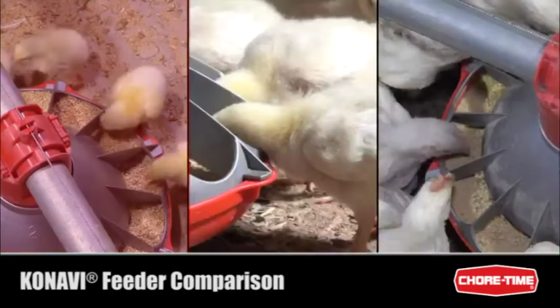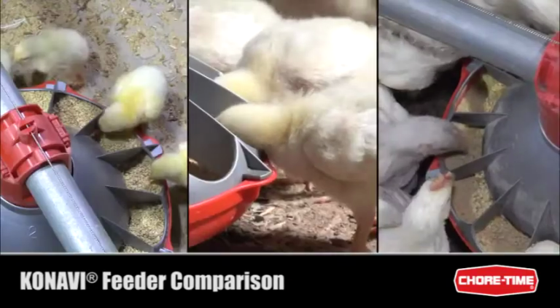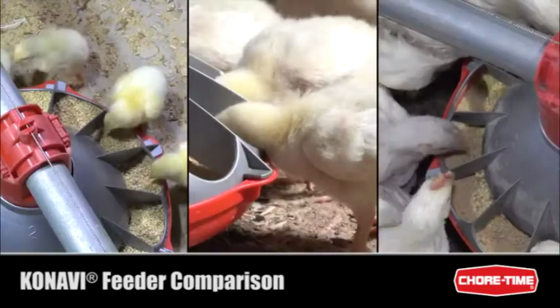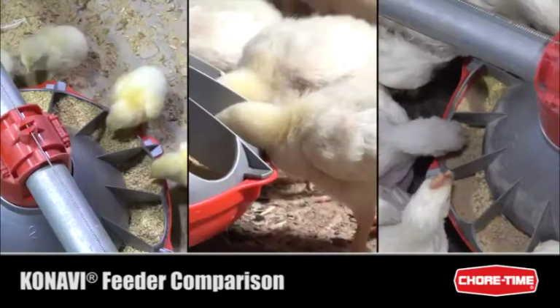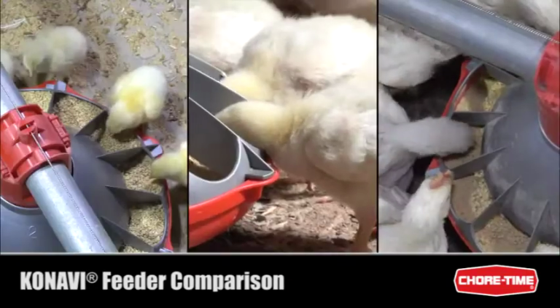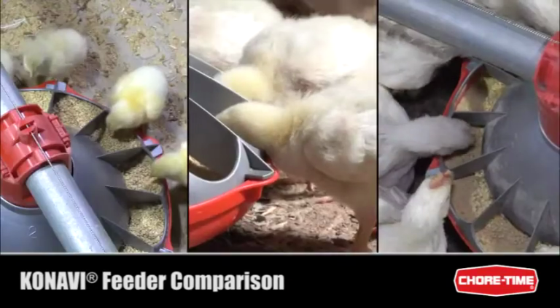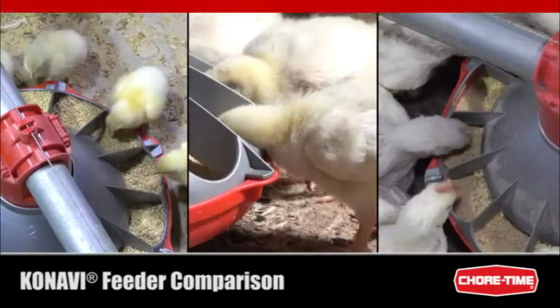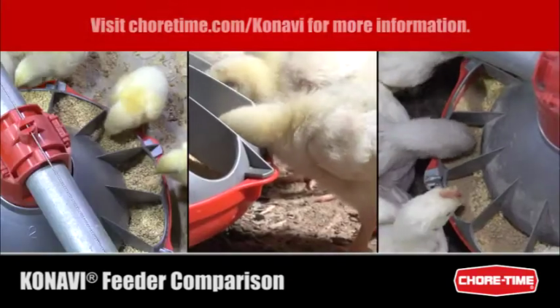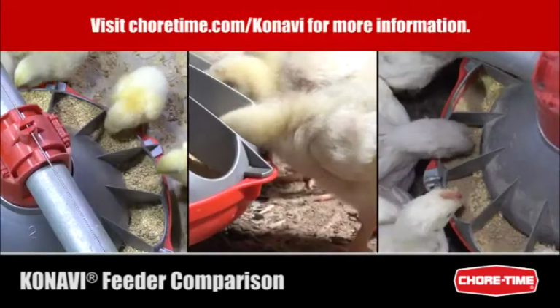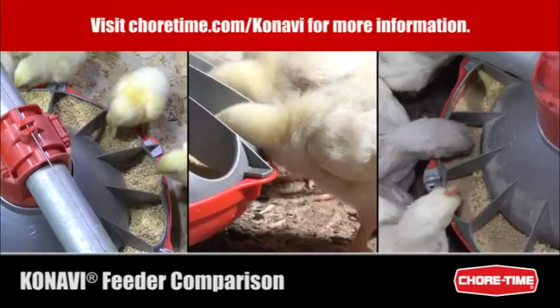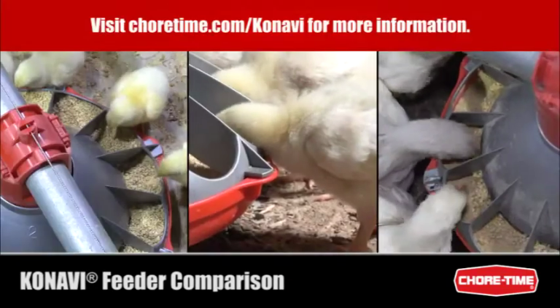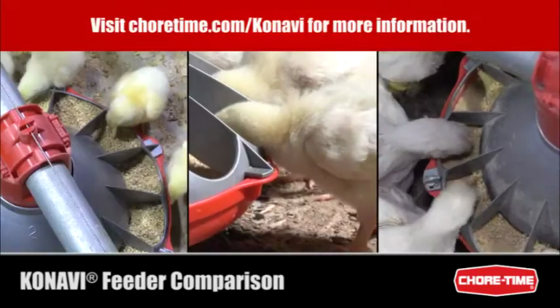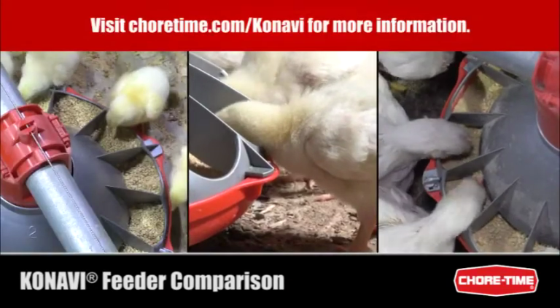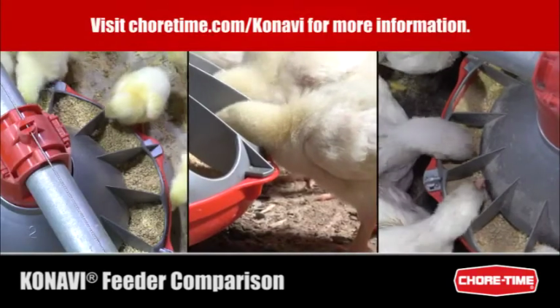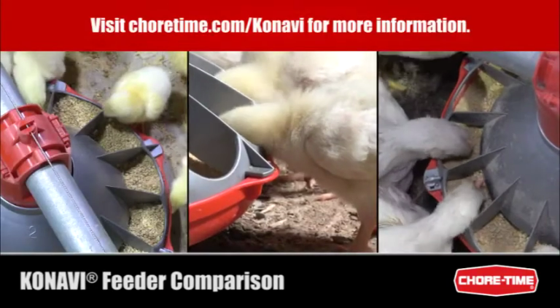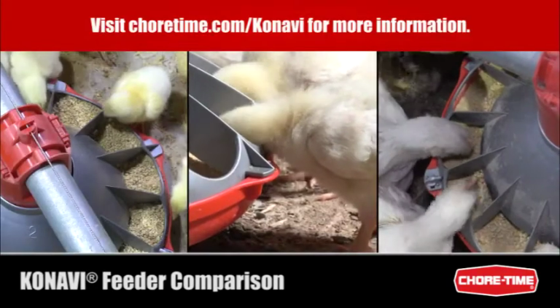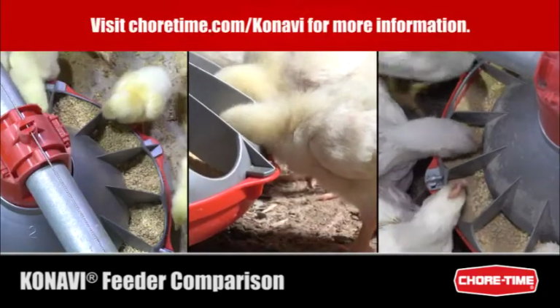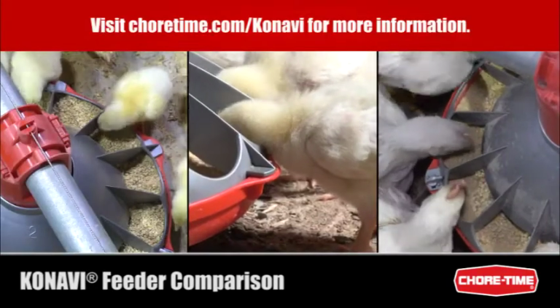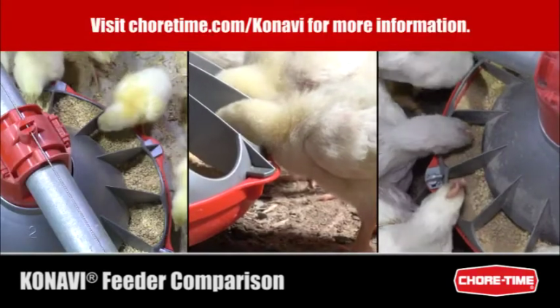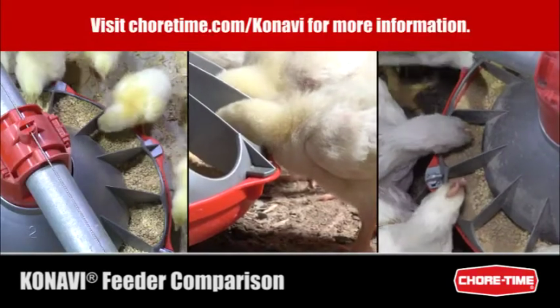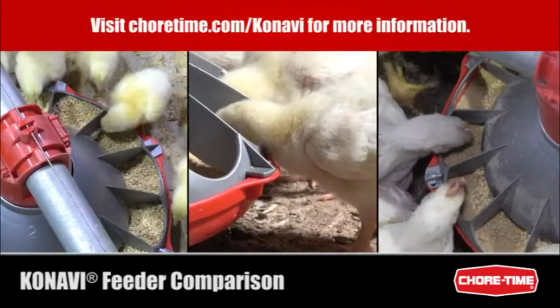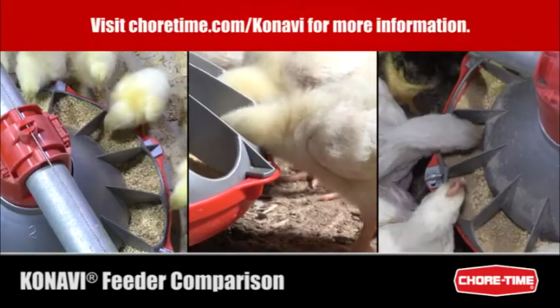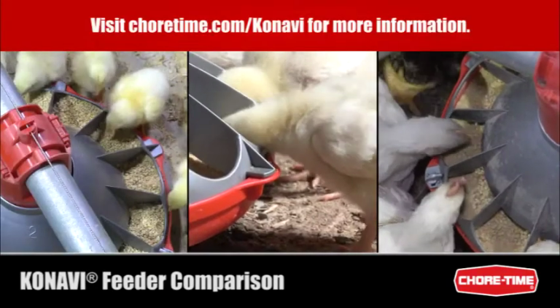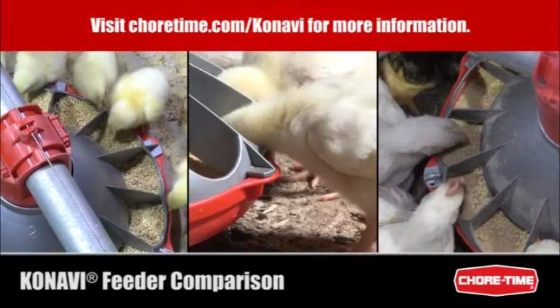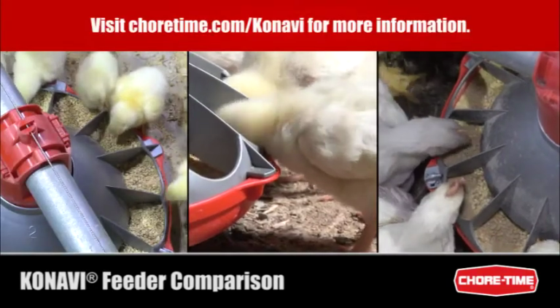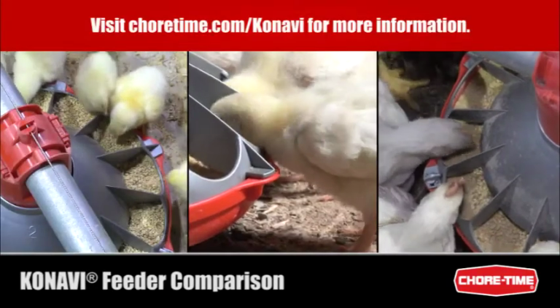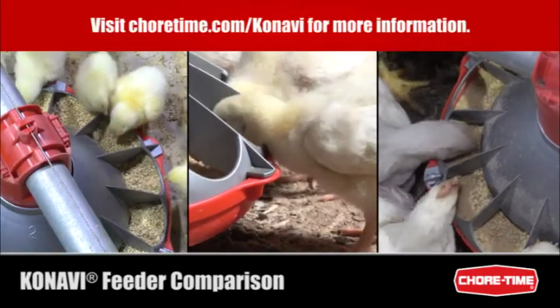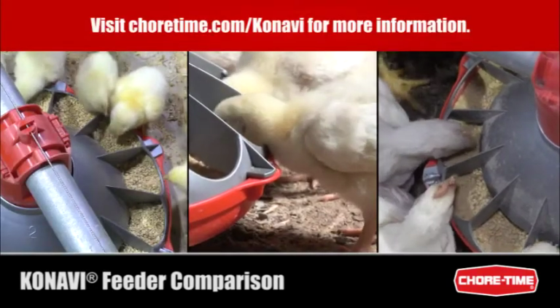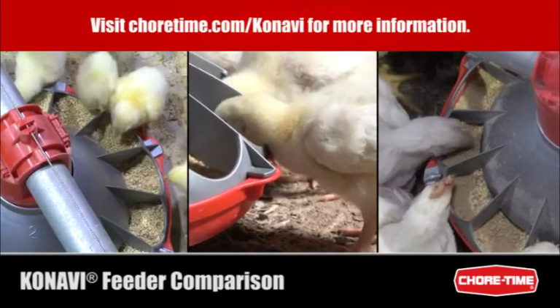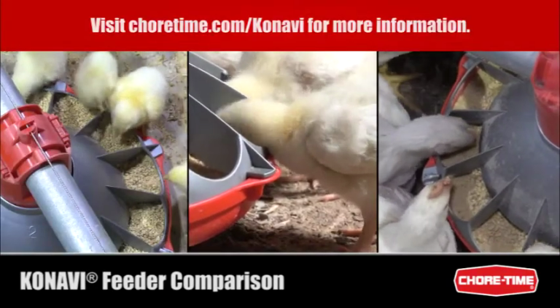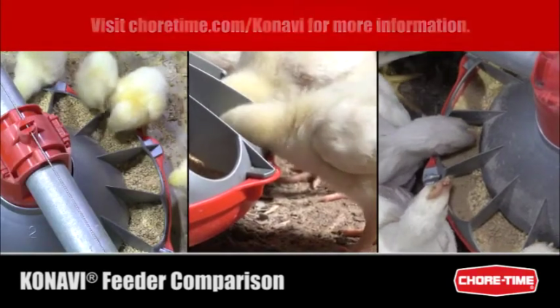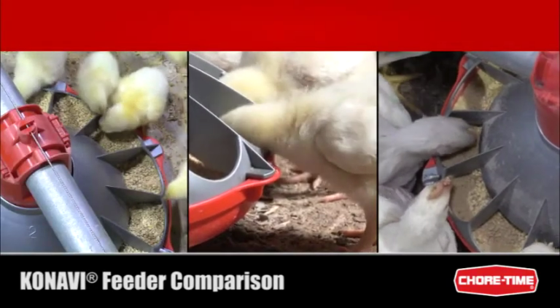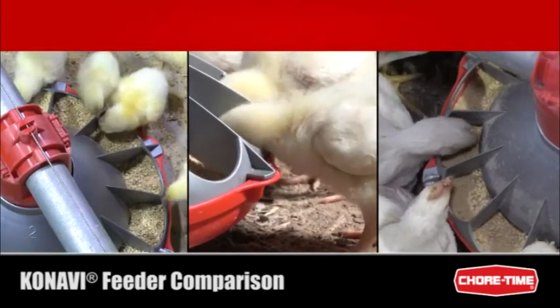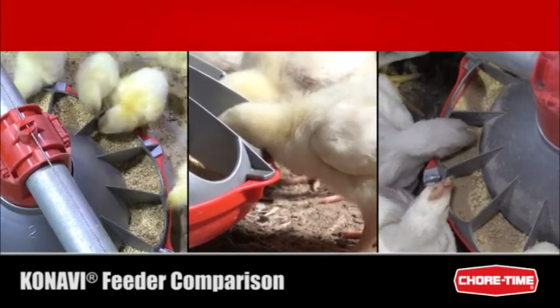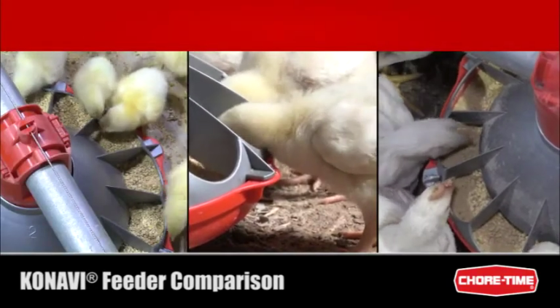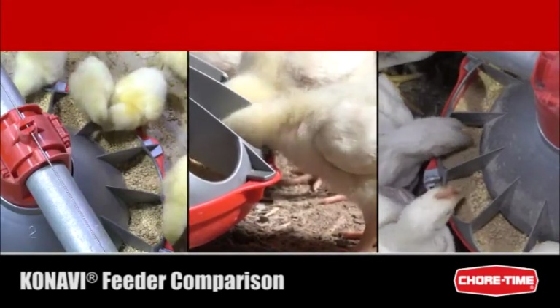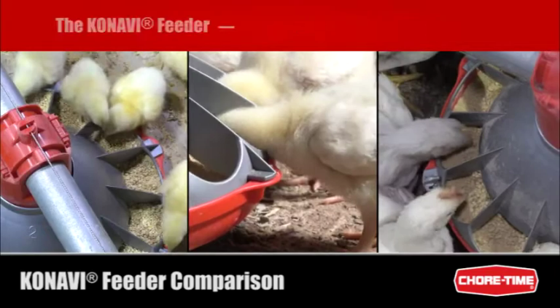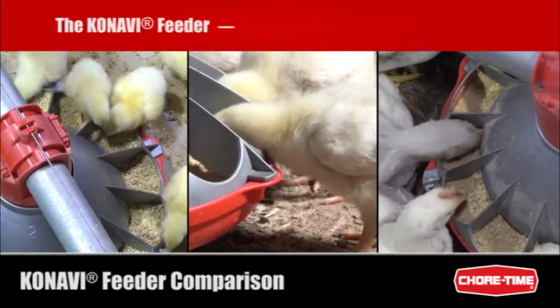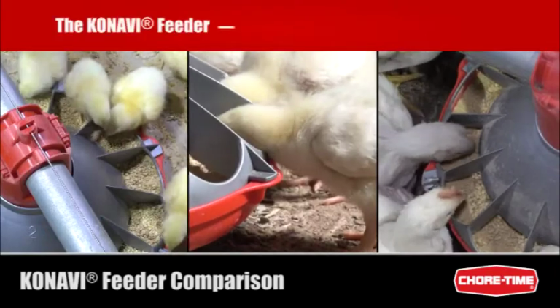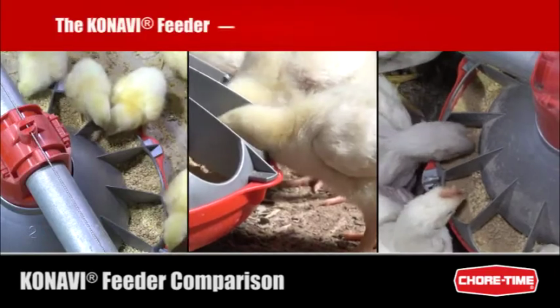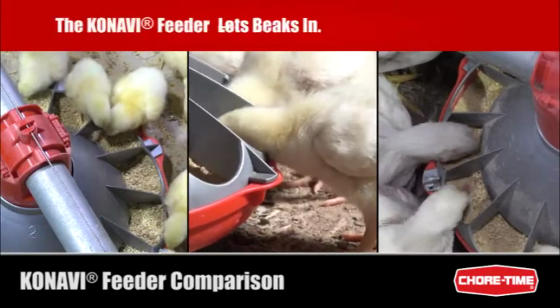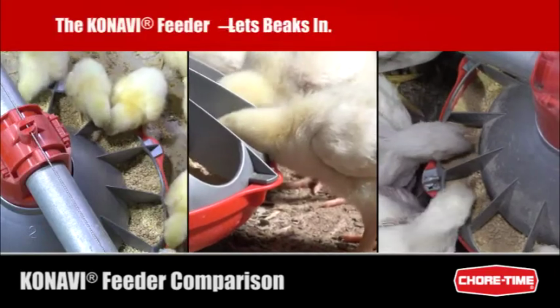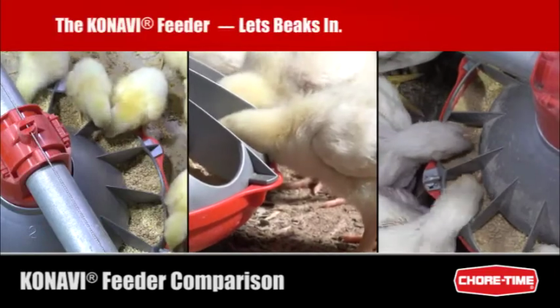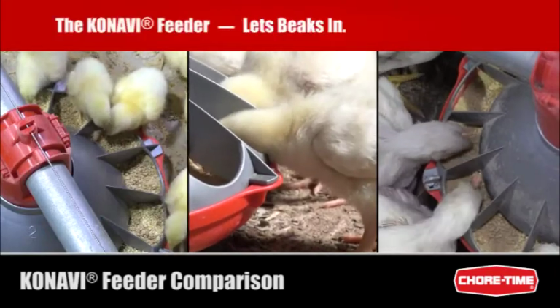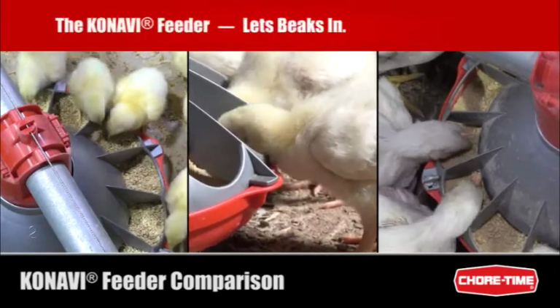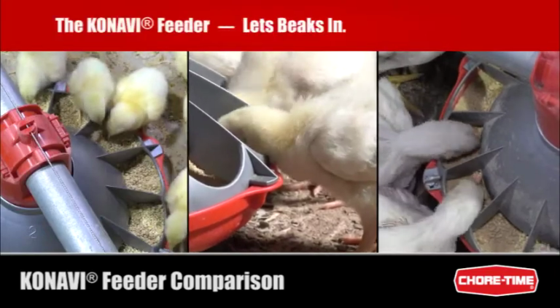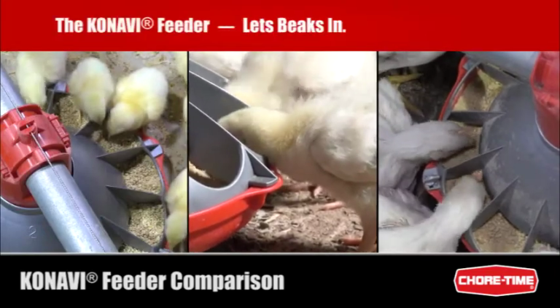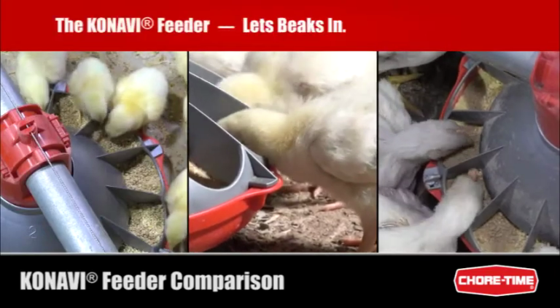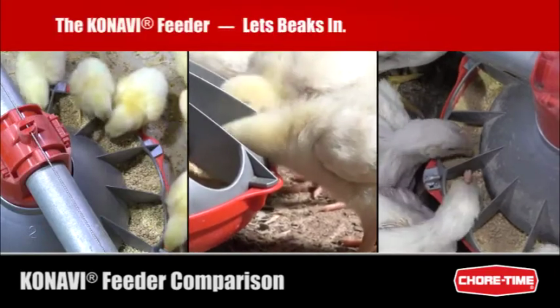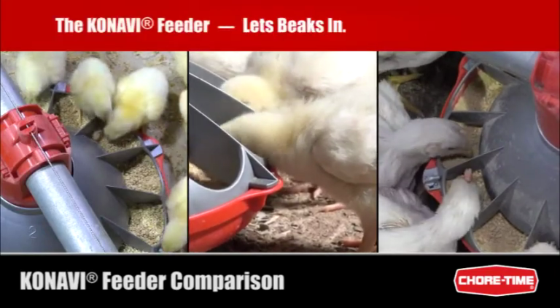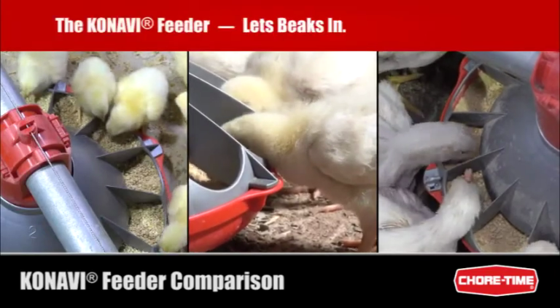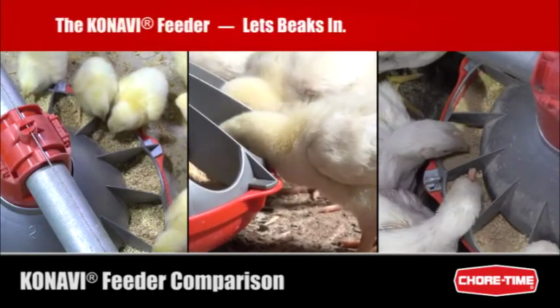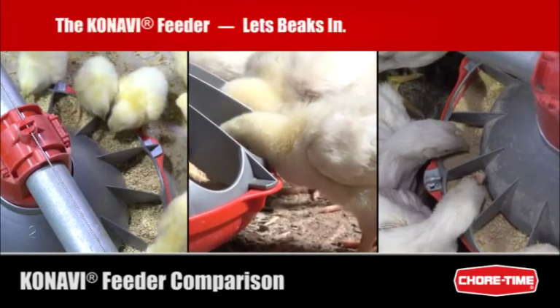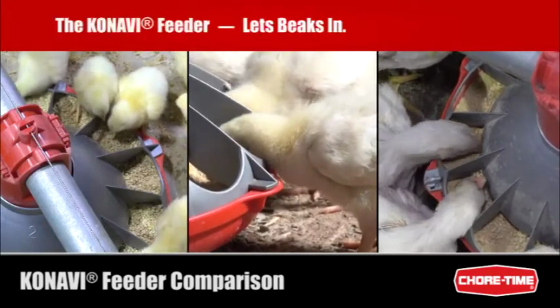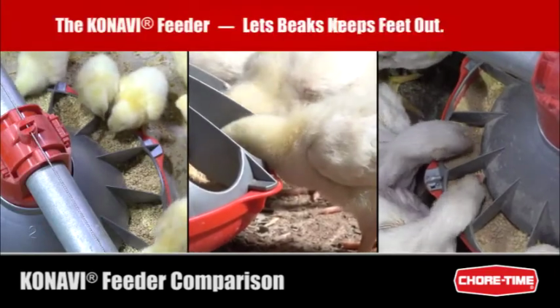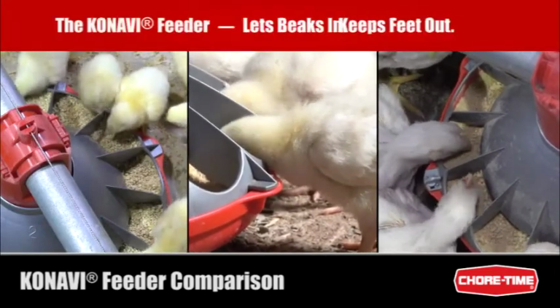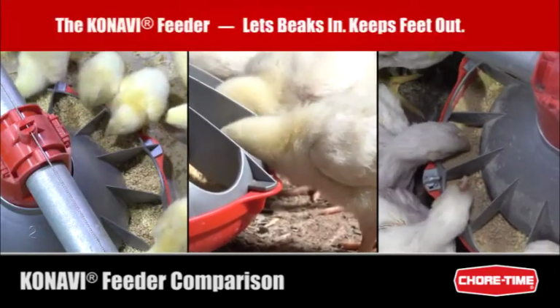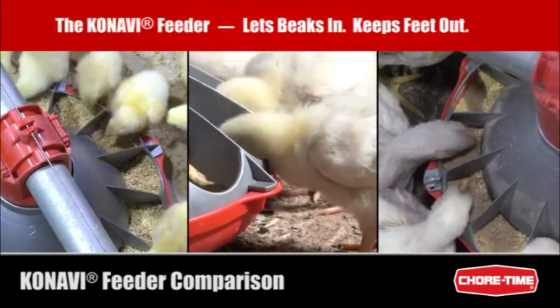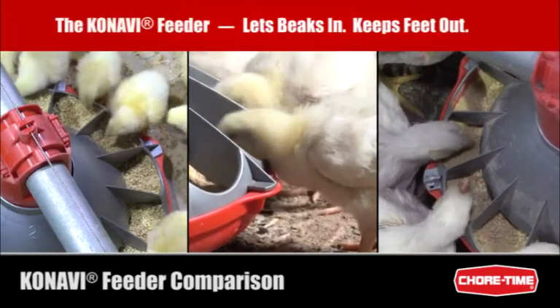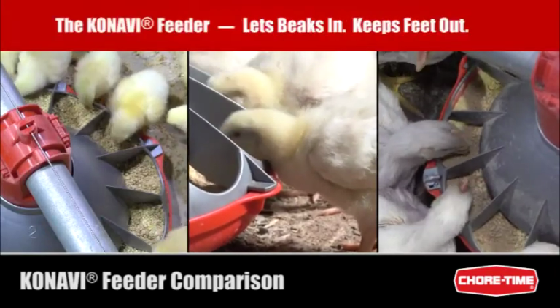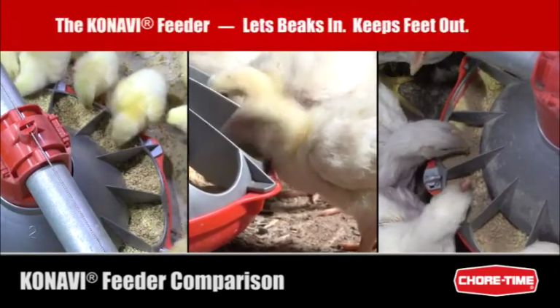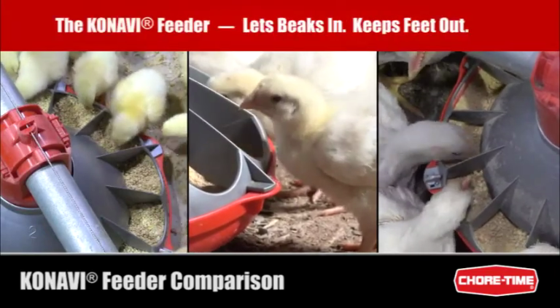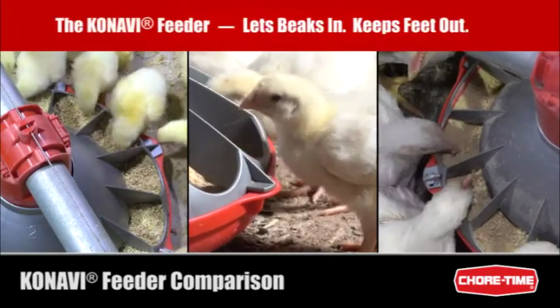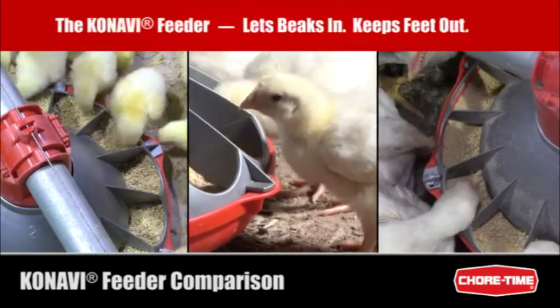Get a whole new look at broiler feeding with the Chore-Time Kanavi feeder — lets beaks in, keeps feed out.